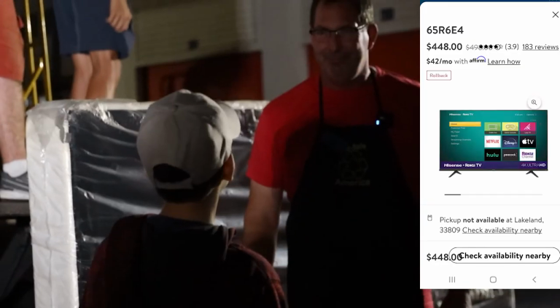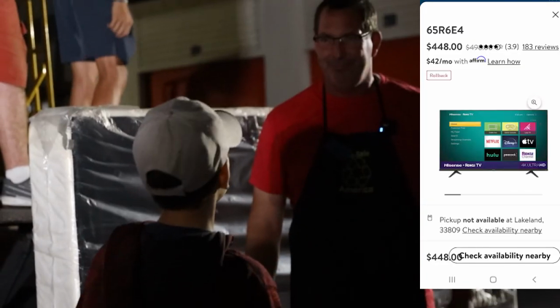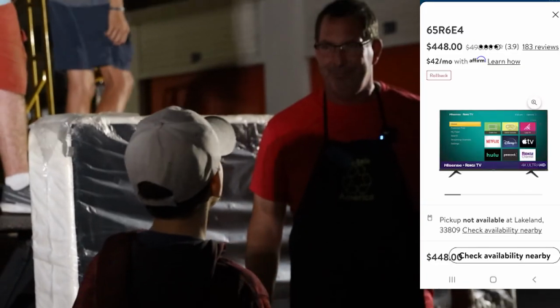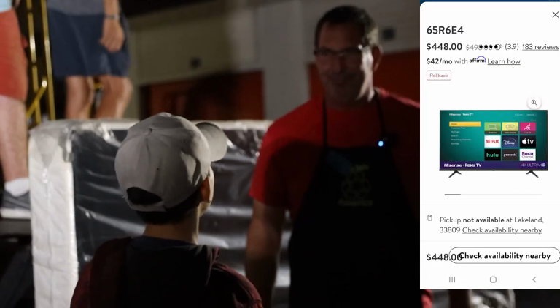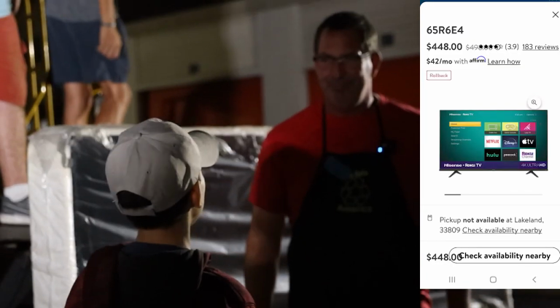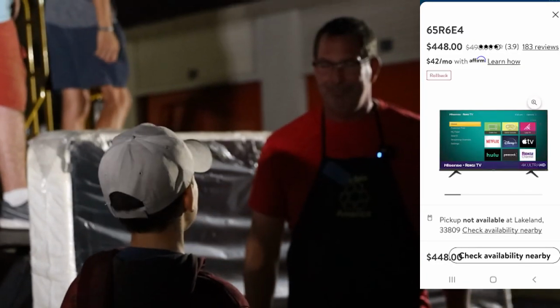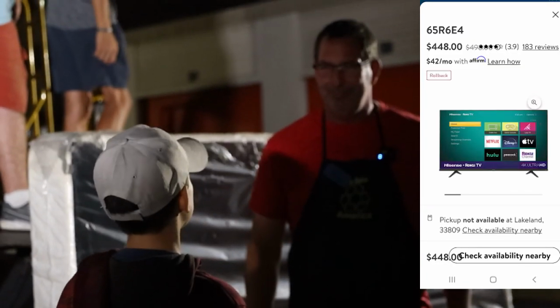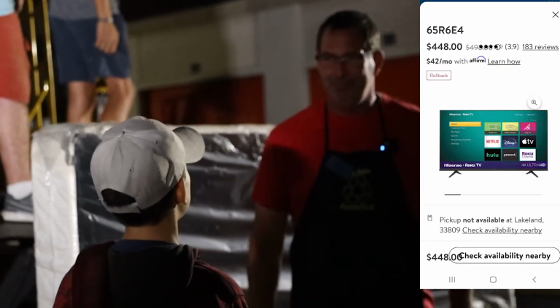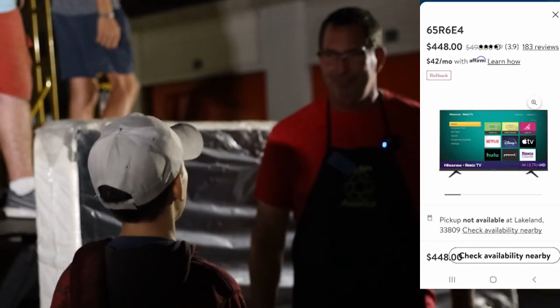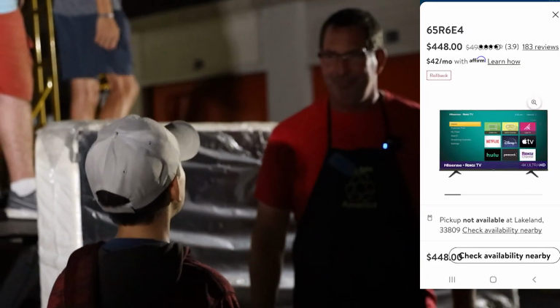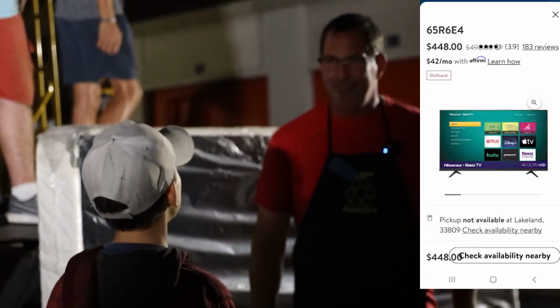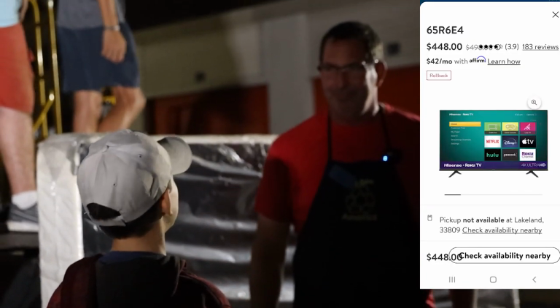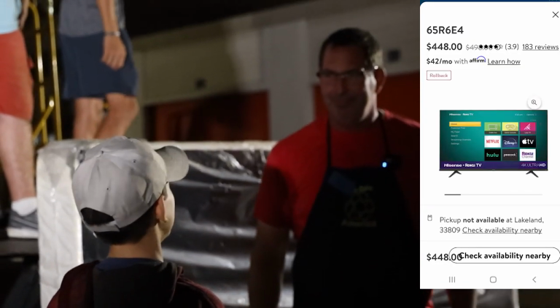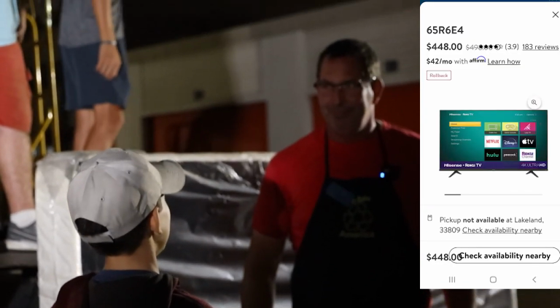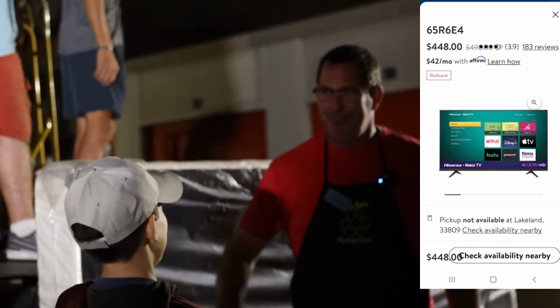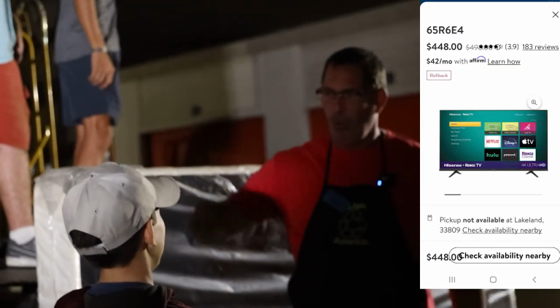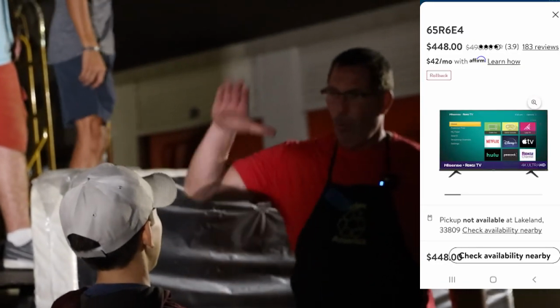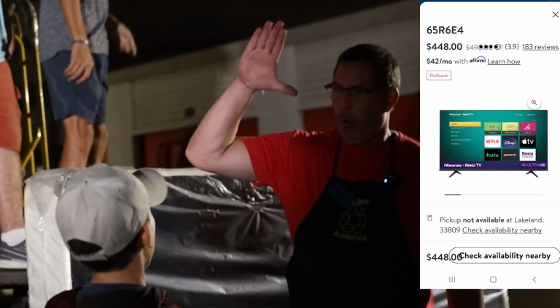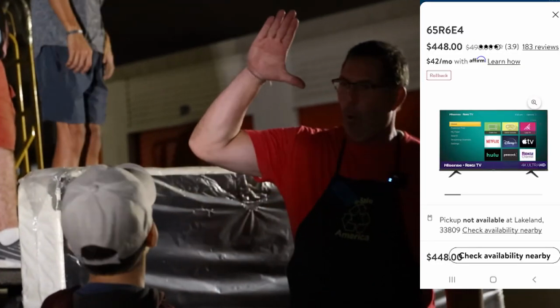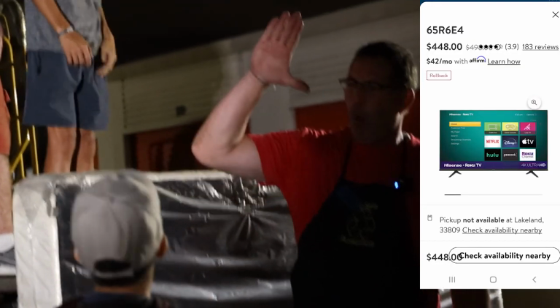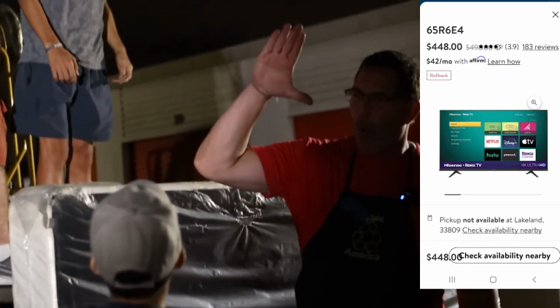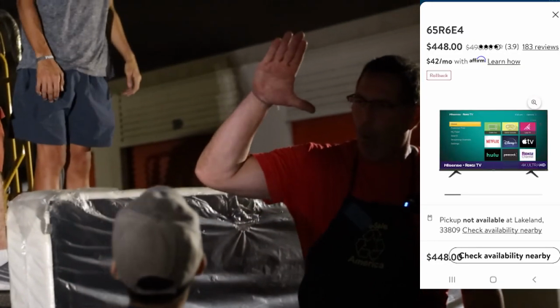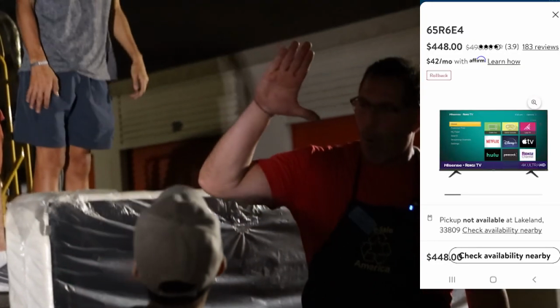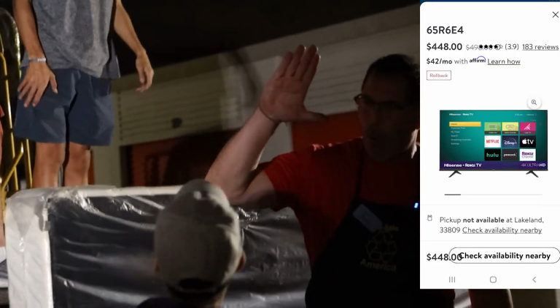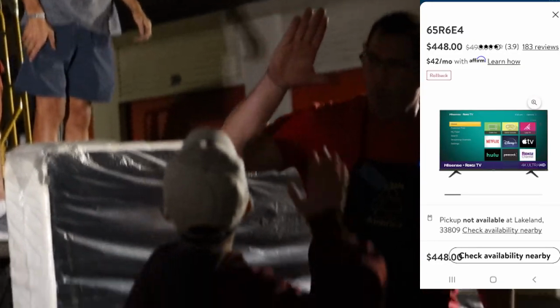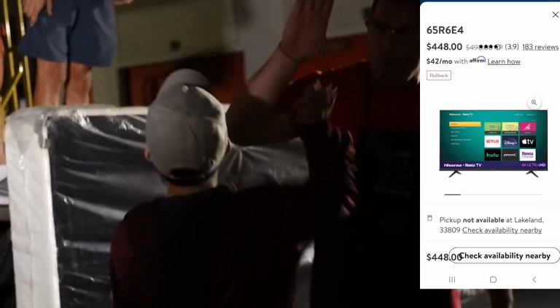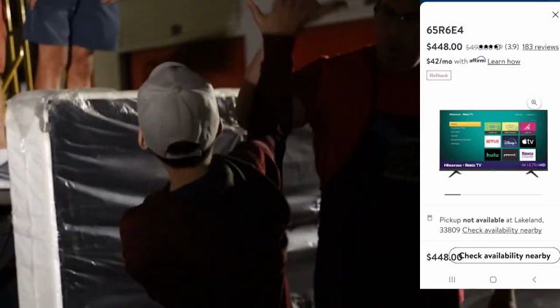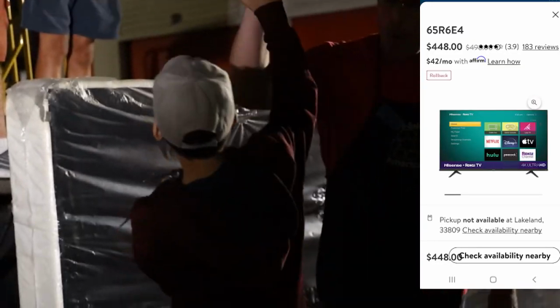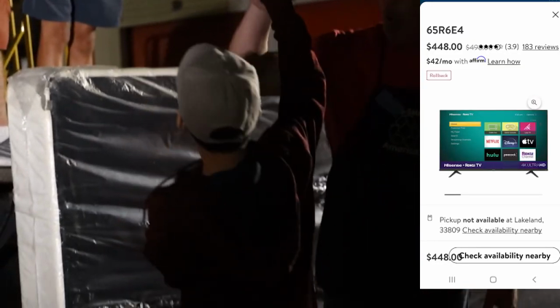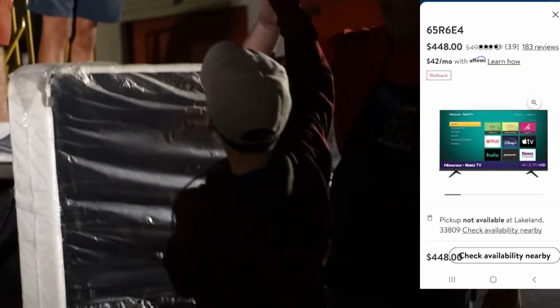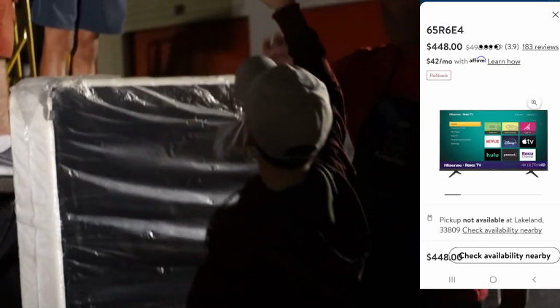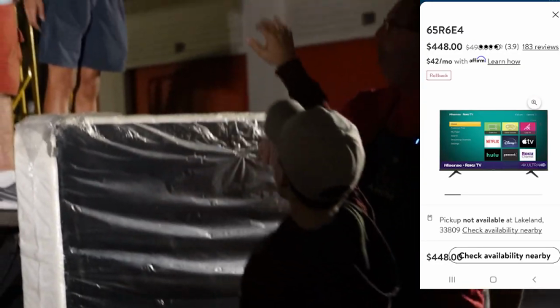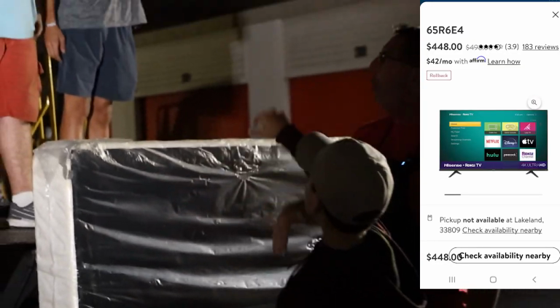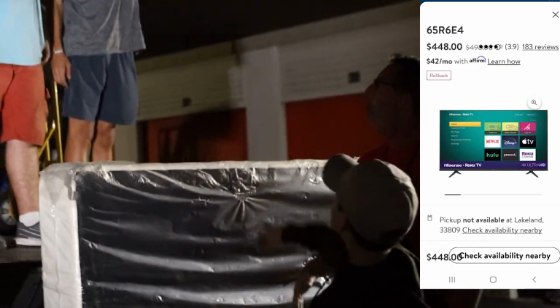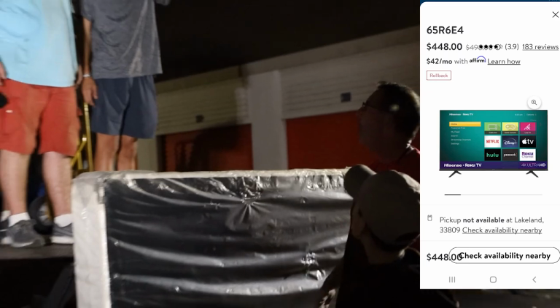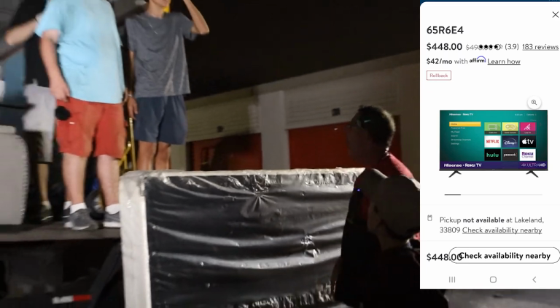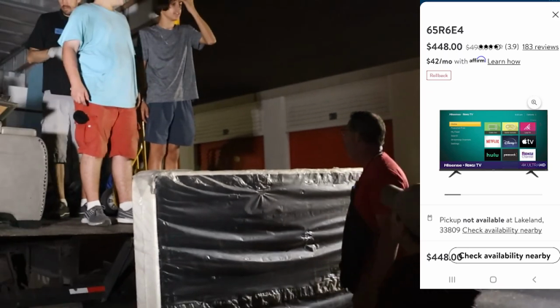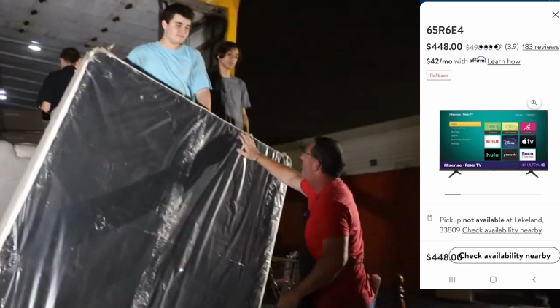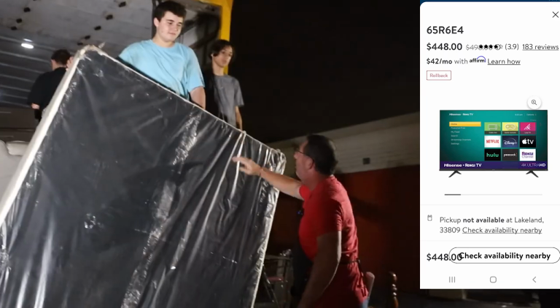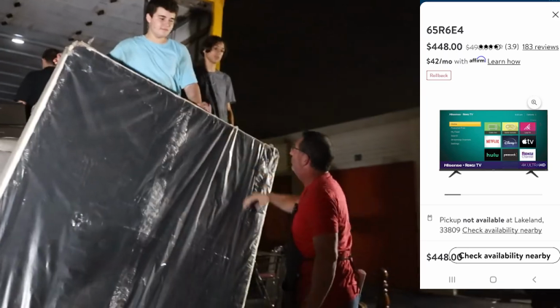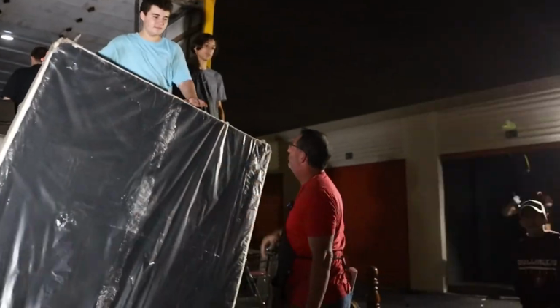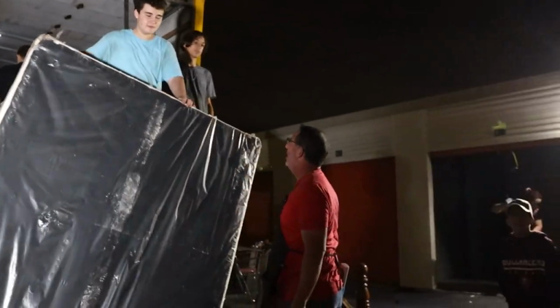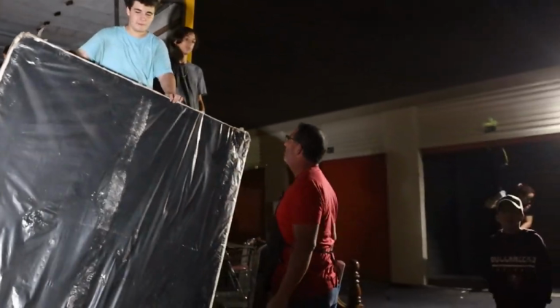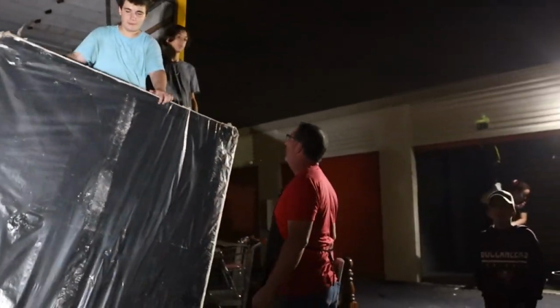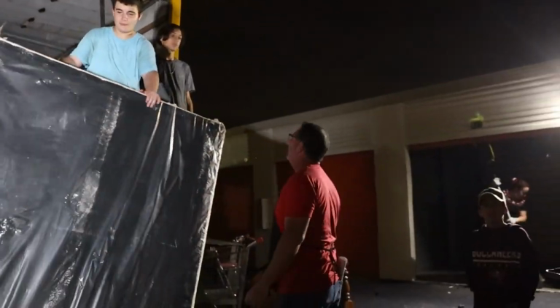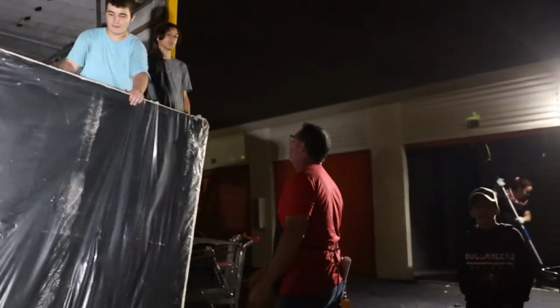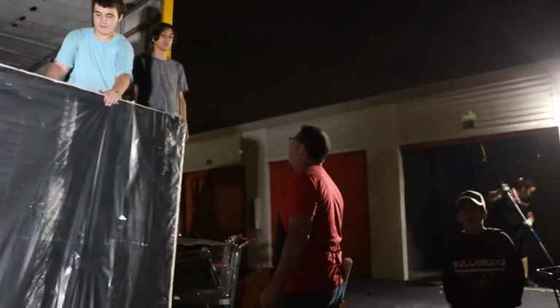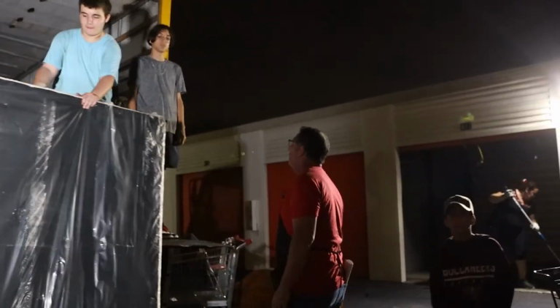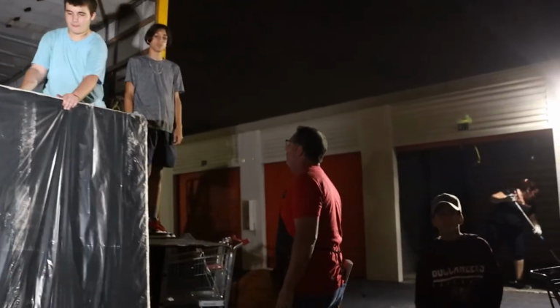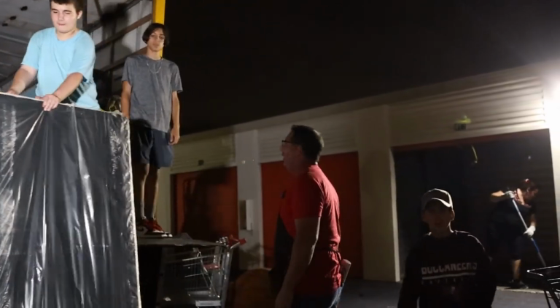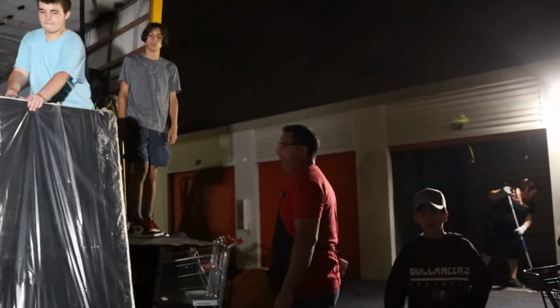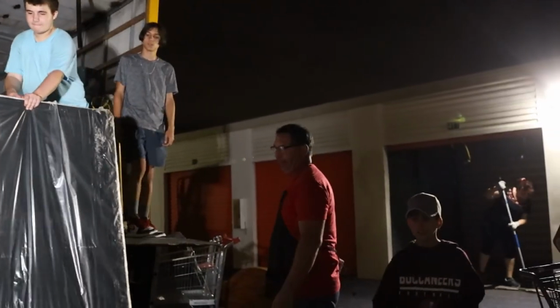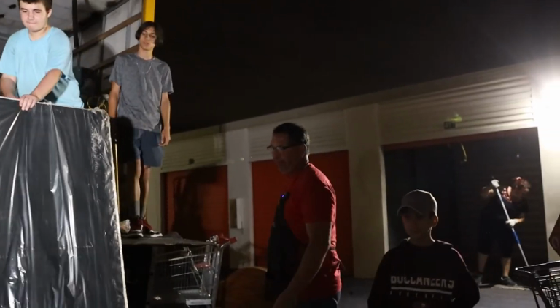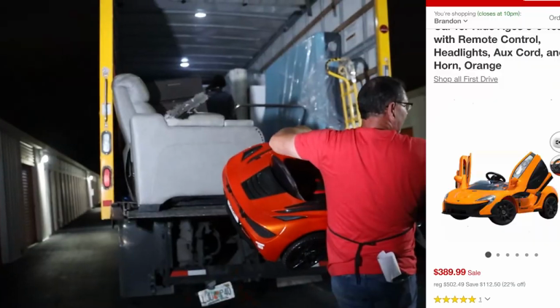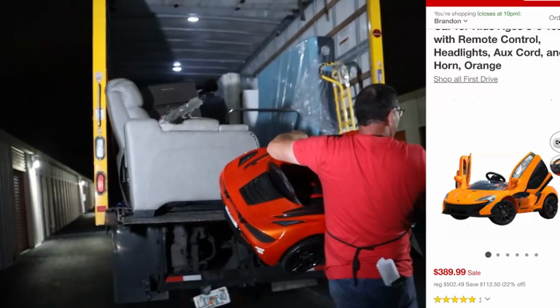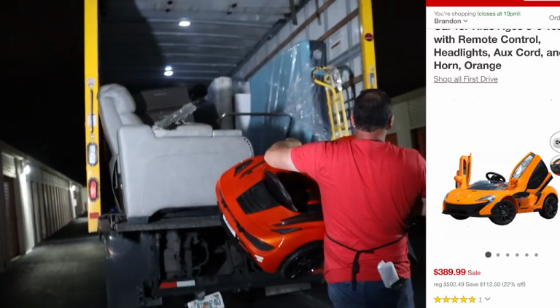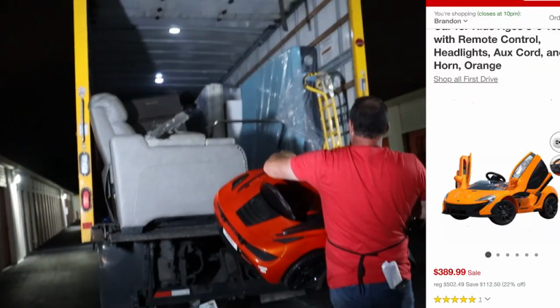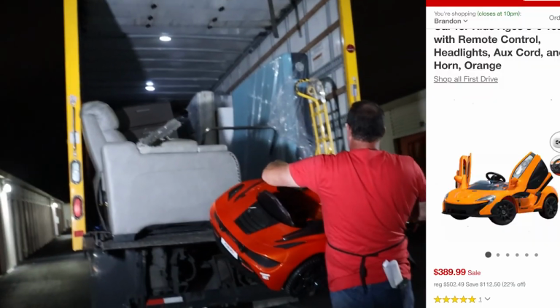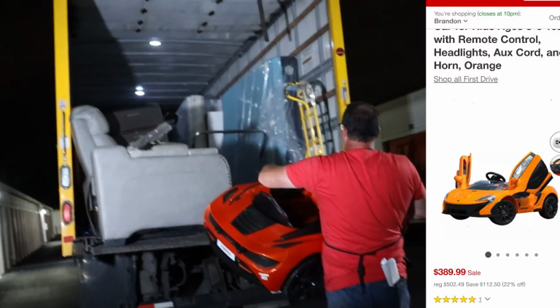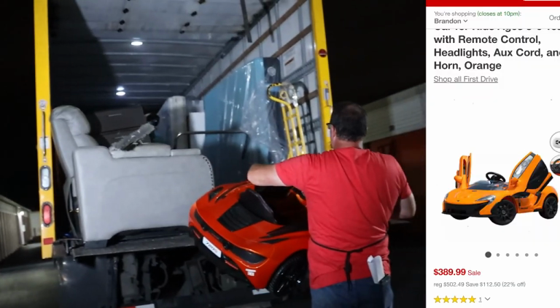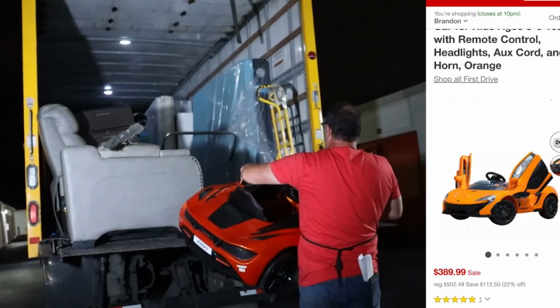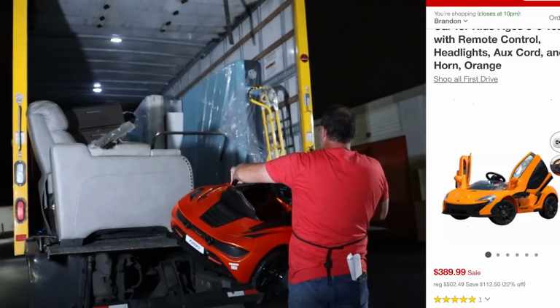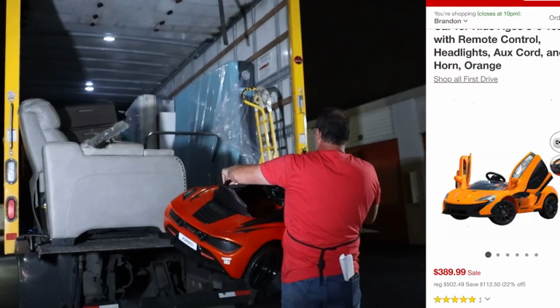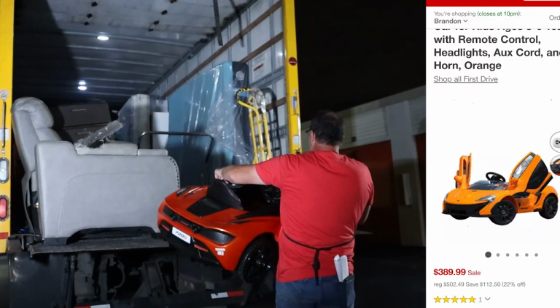Inside: 65-inch Roku TV! That's what we need. Paul, do not break this TV.